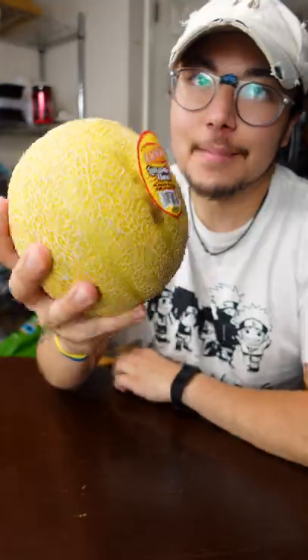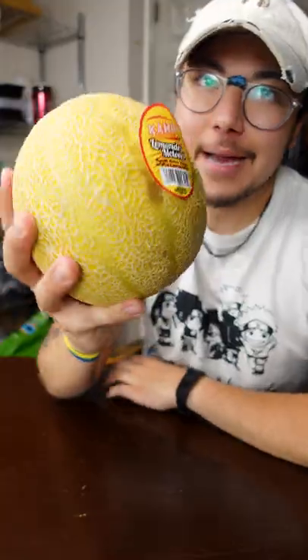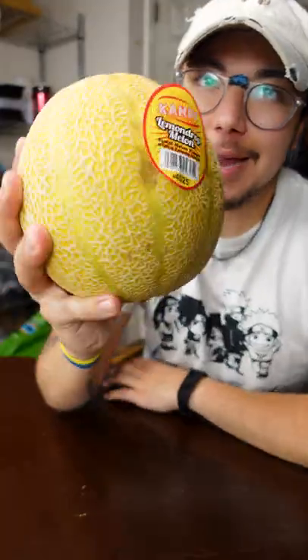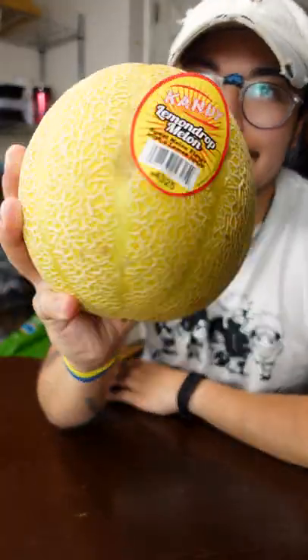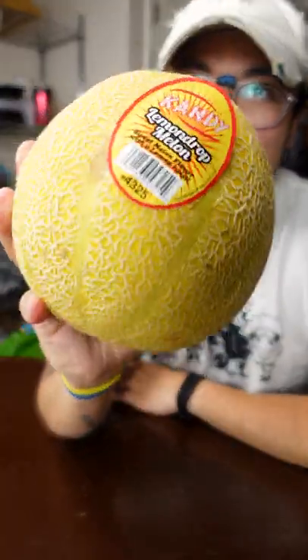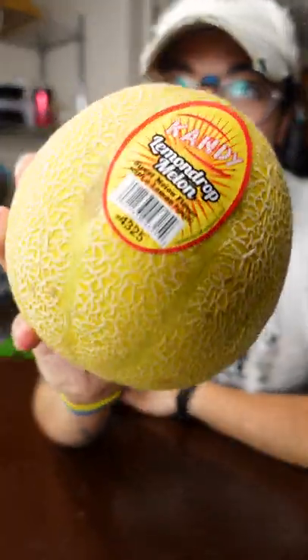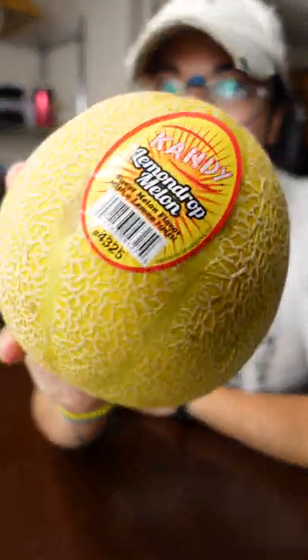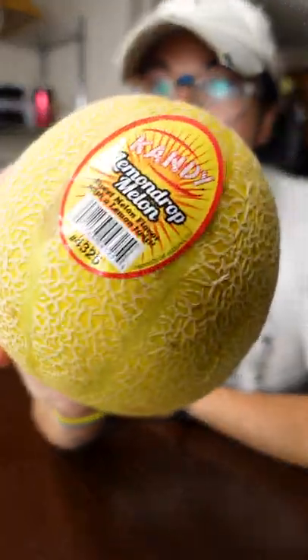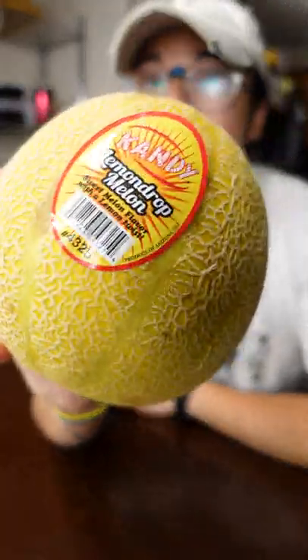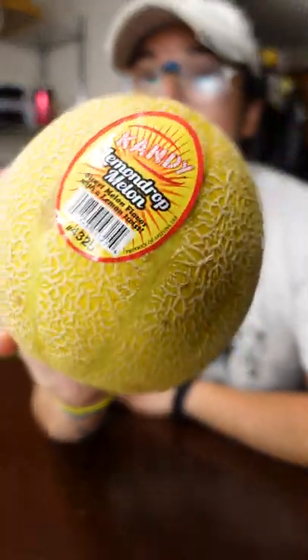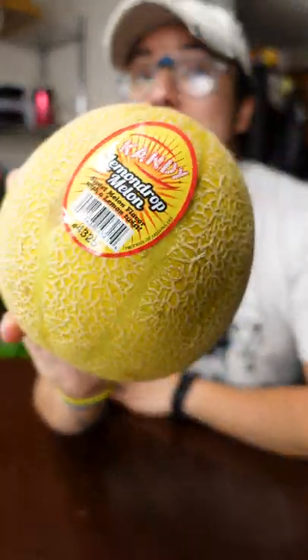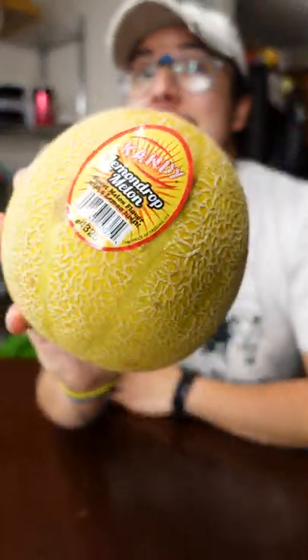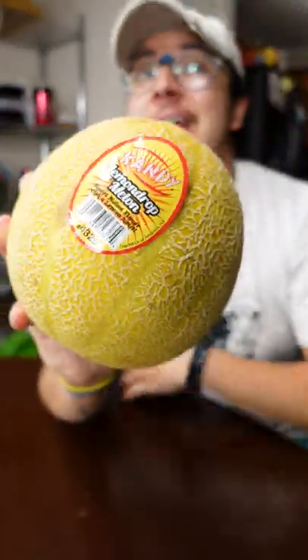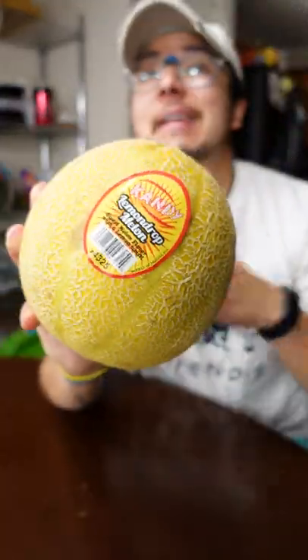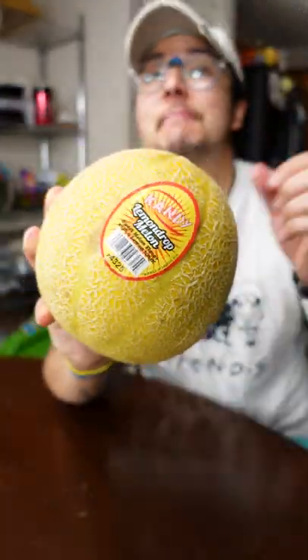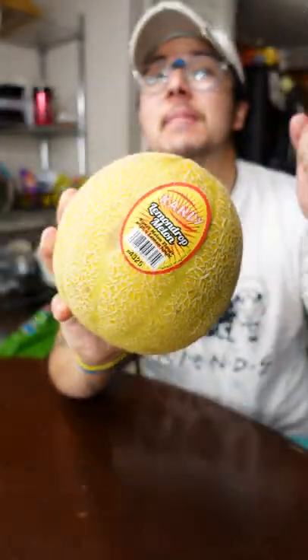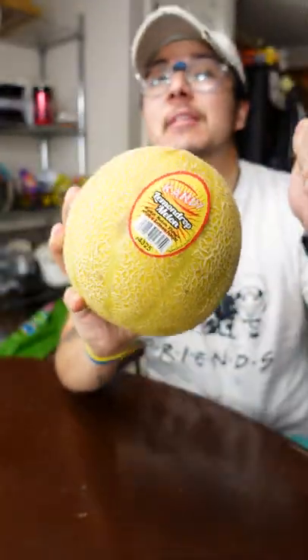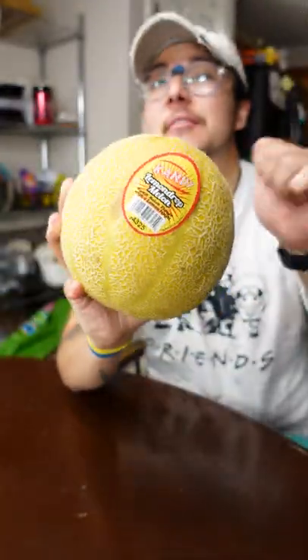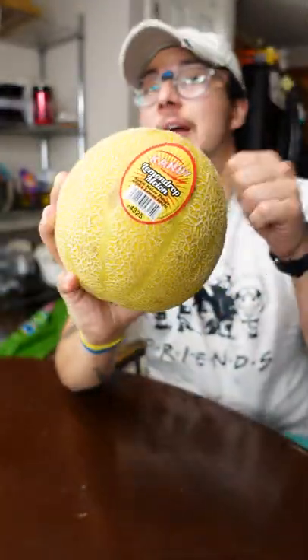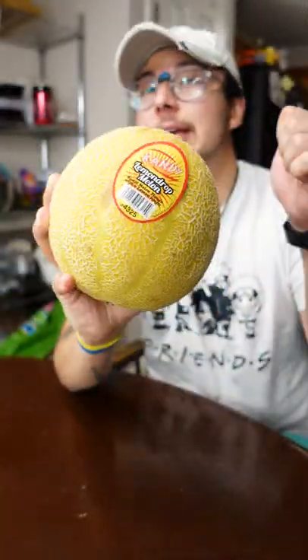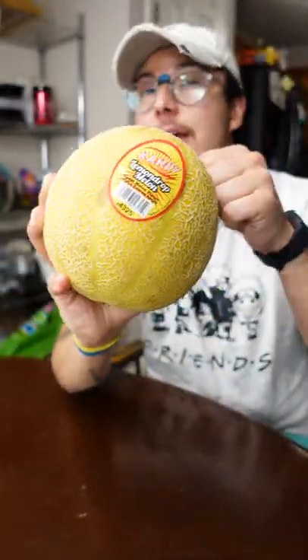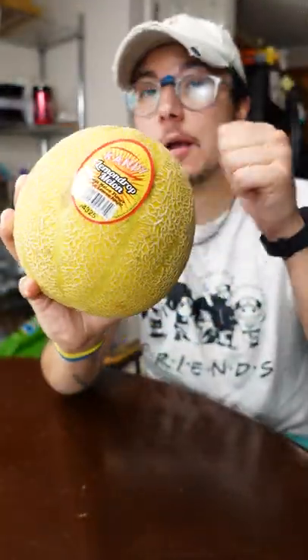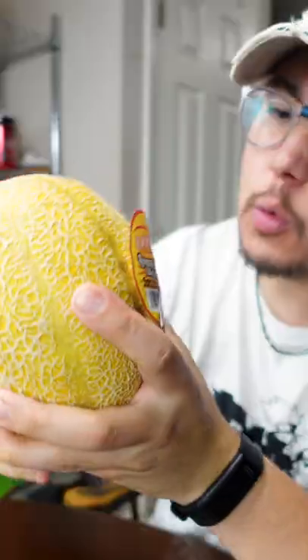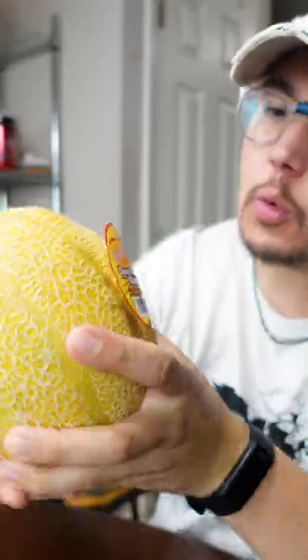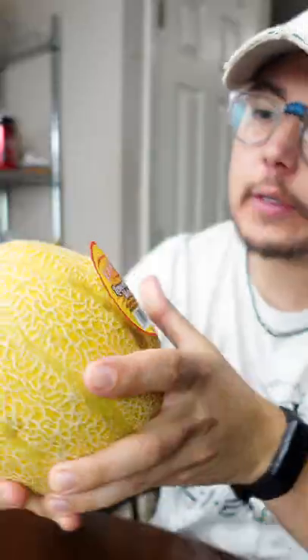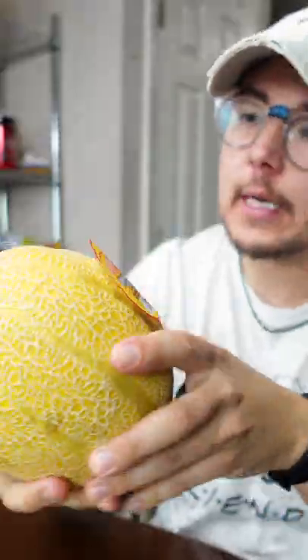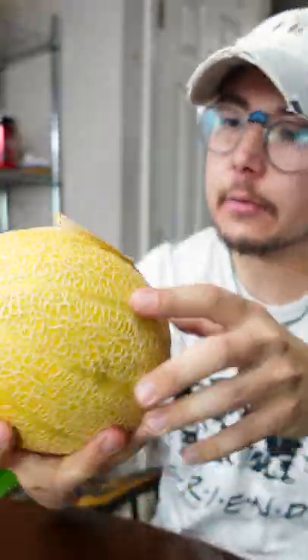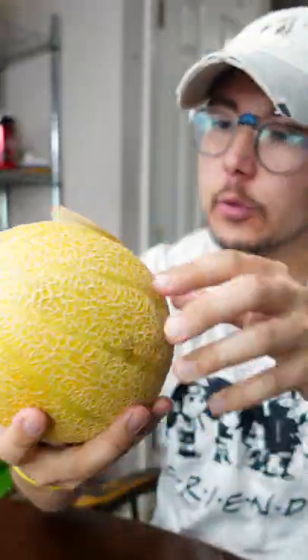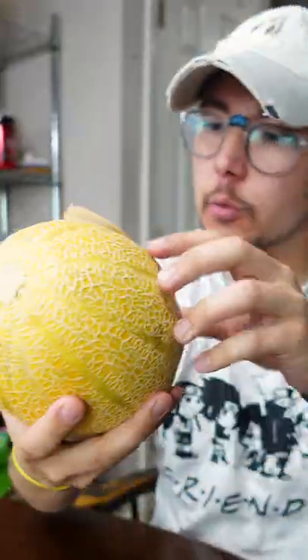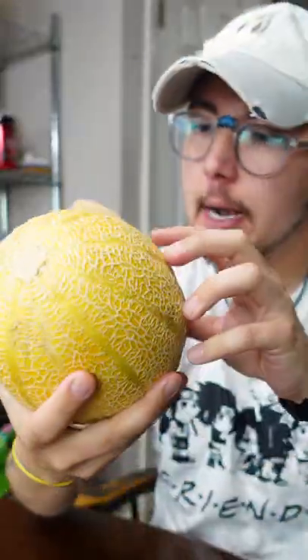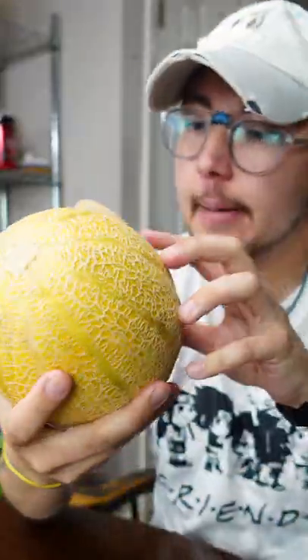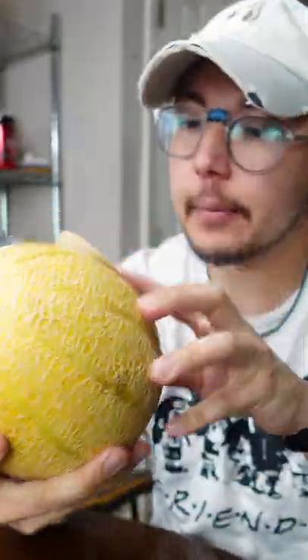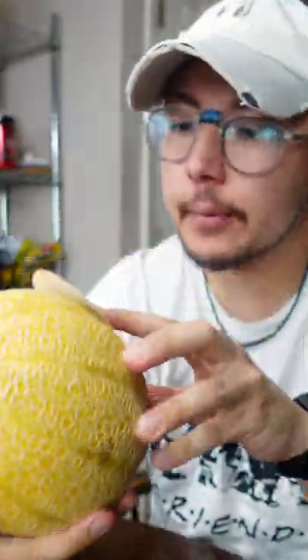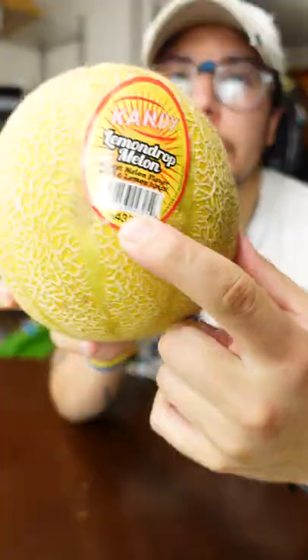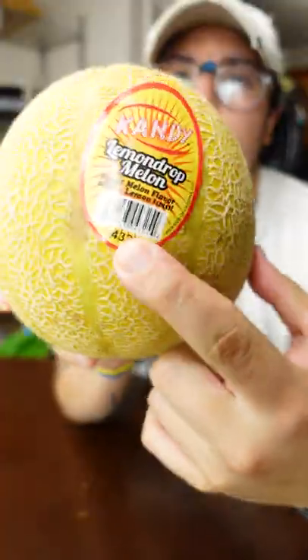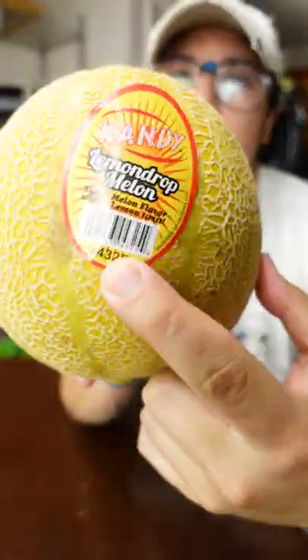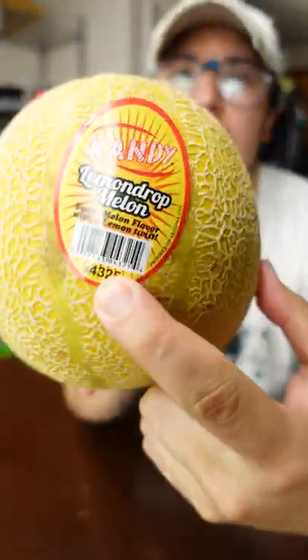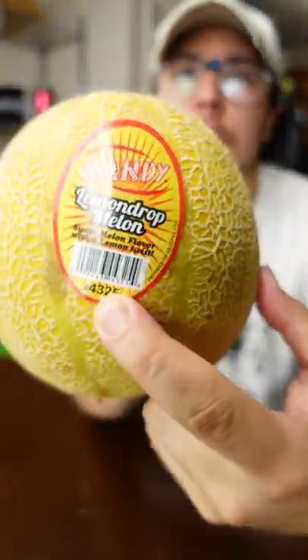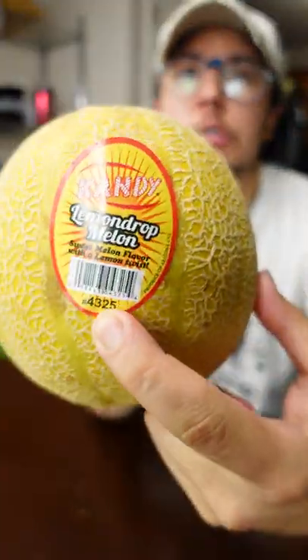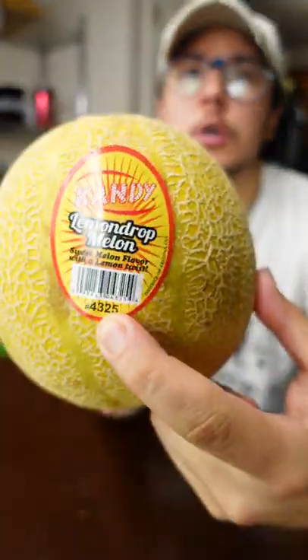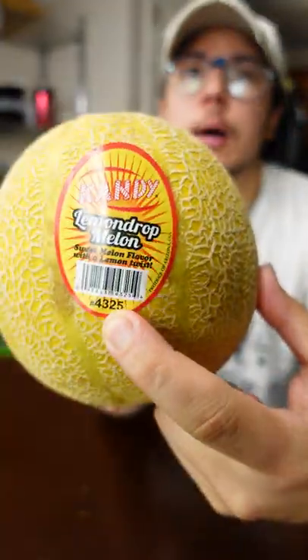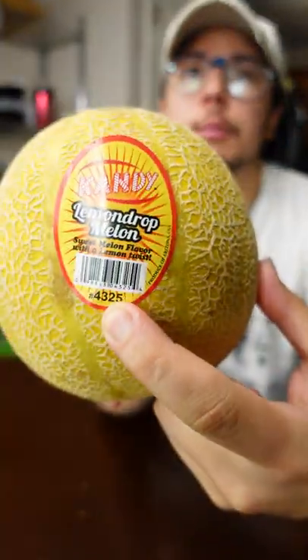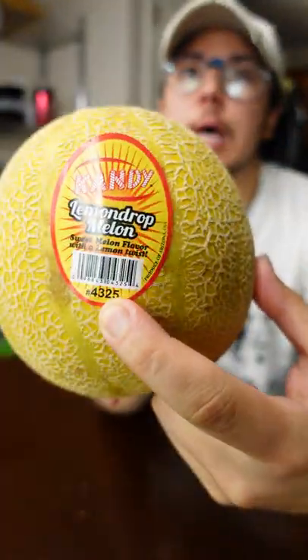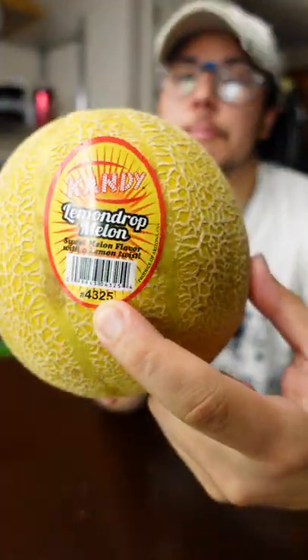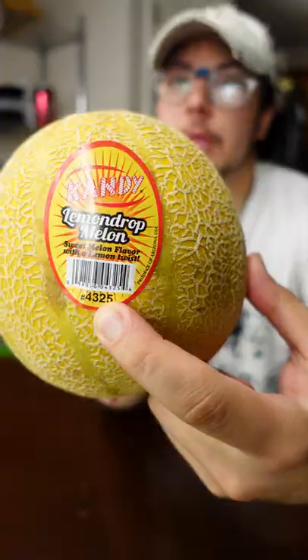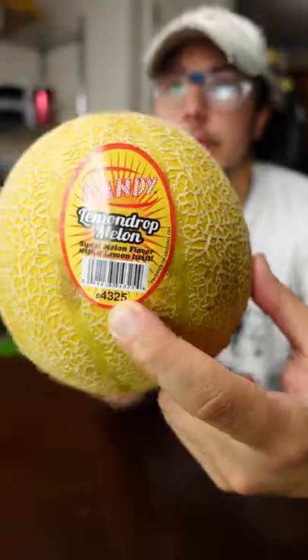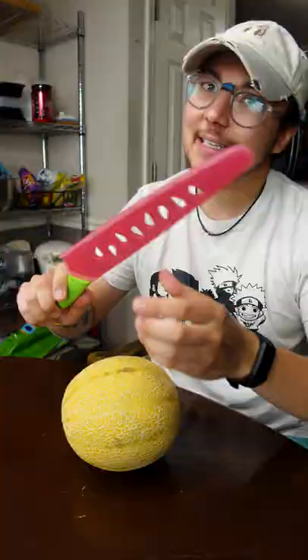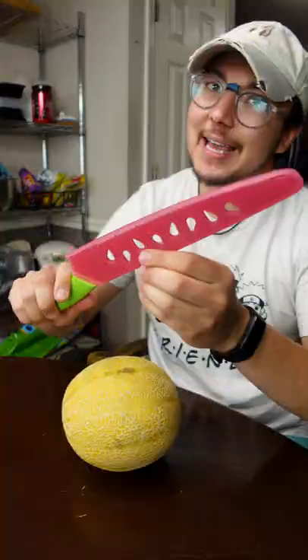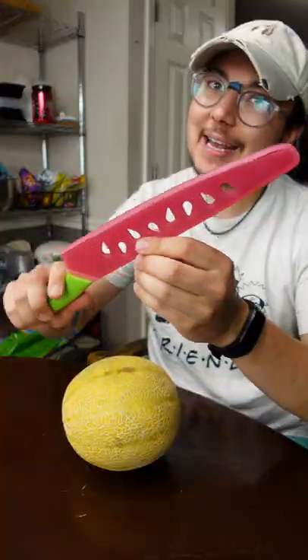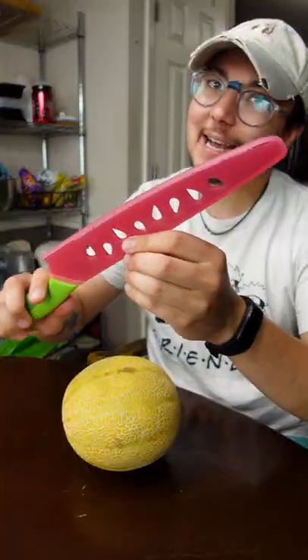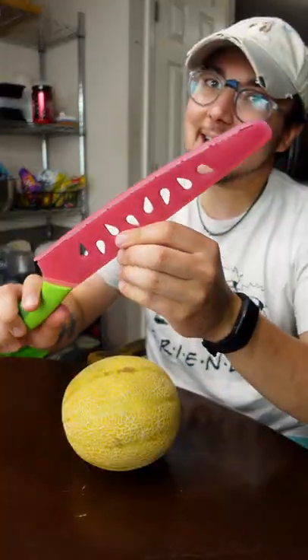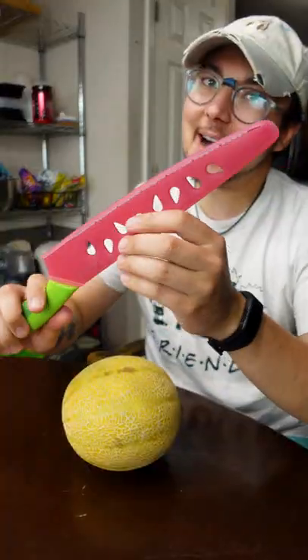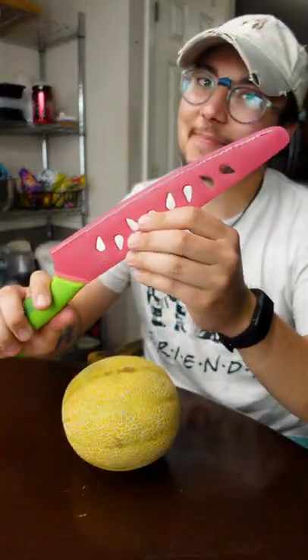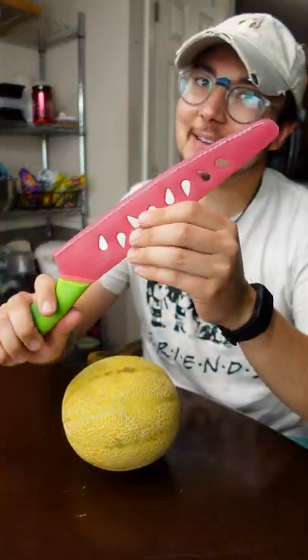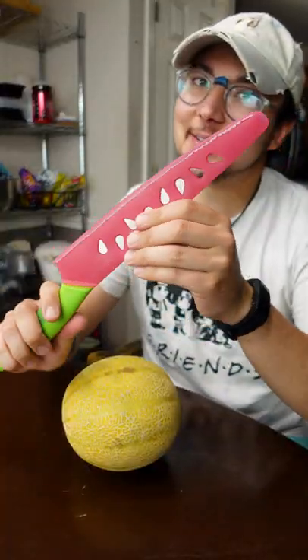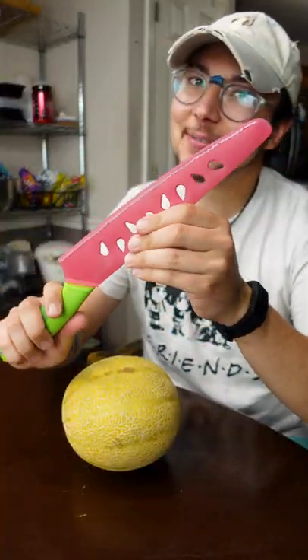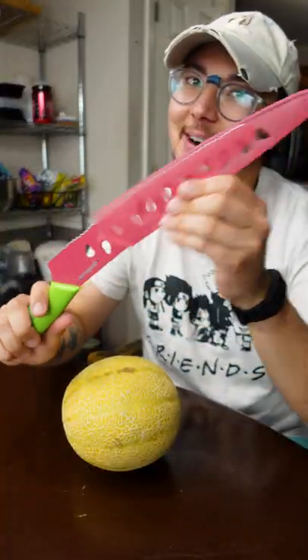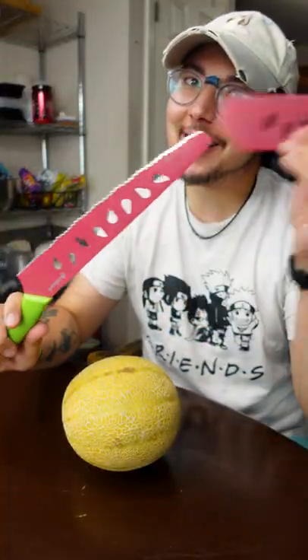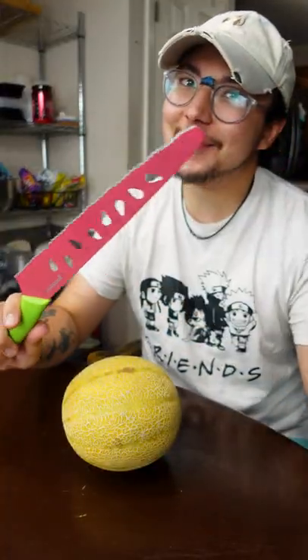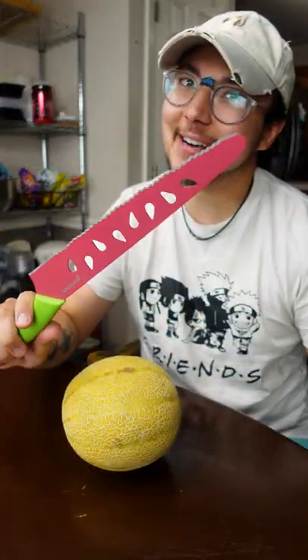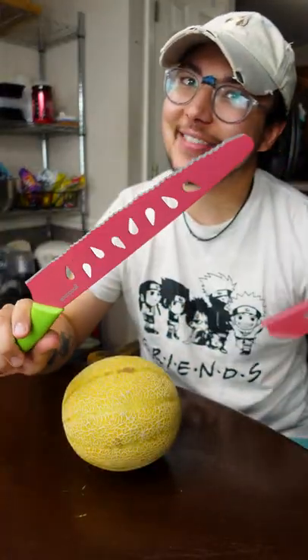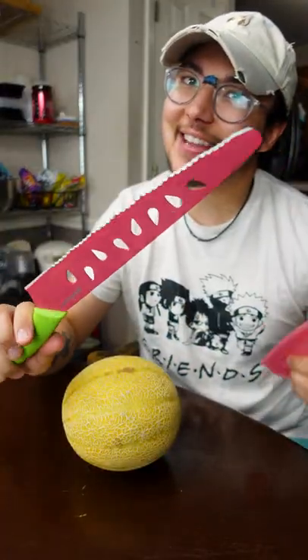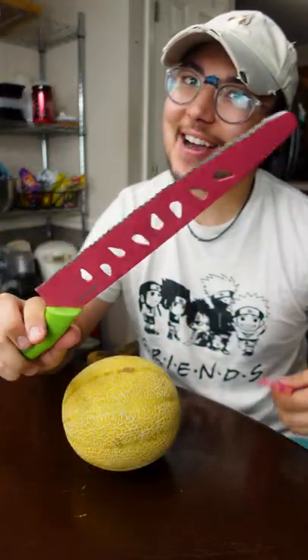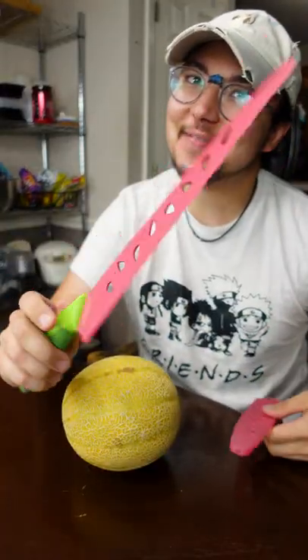Got my hands on a lemonade melon right here. Sounds ripe. Melon drop lemon. And I got me a new watermelon knife.